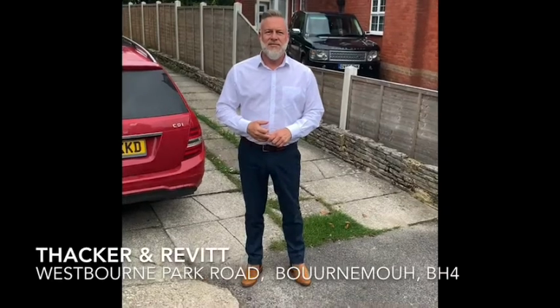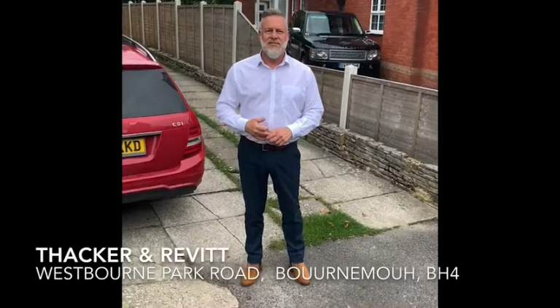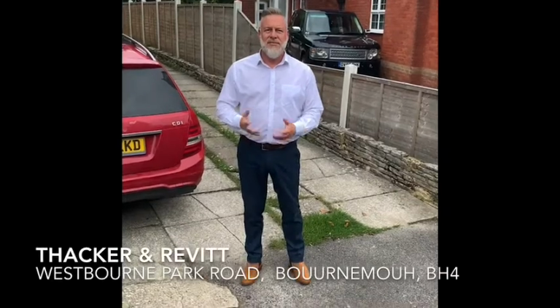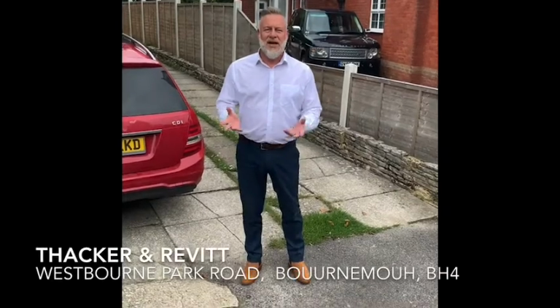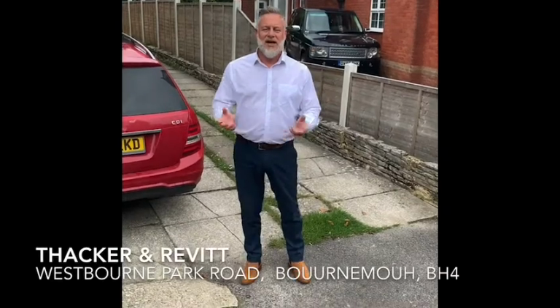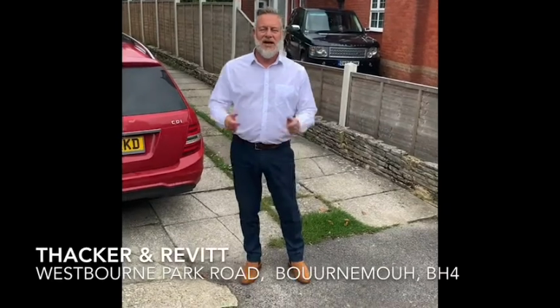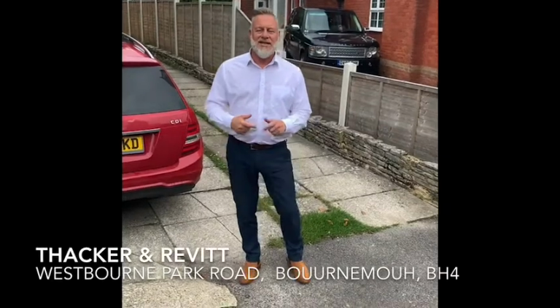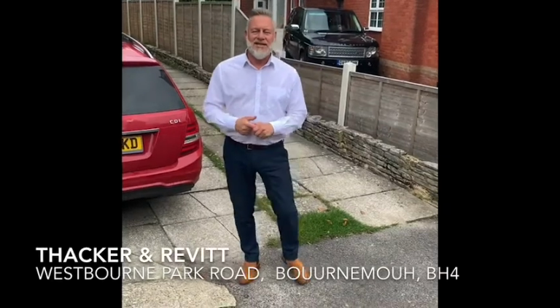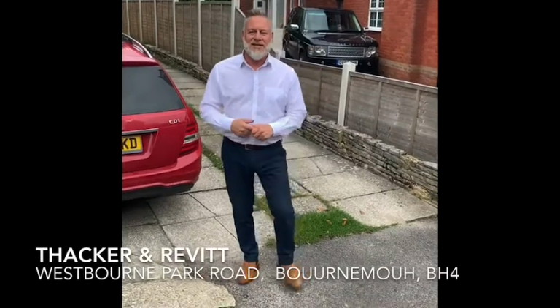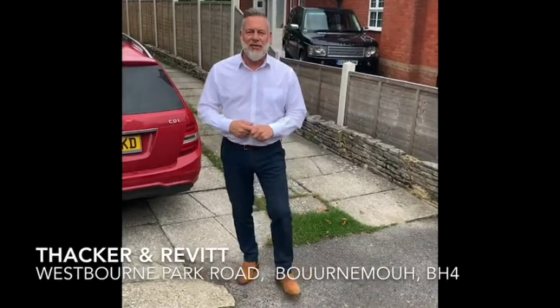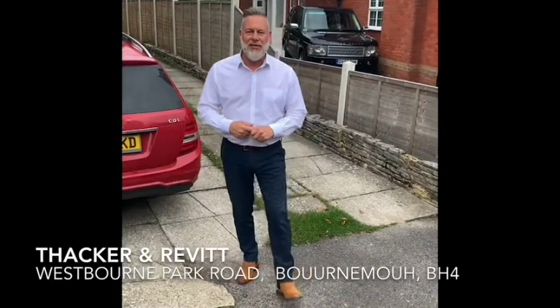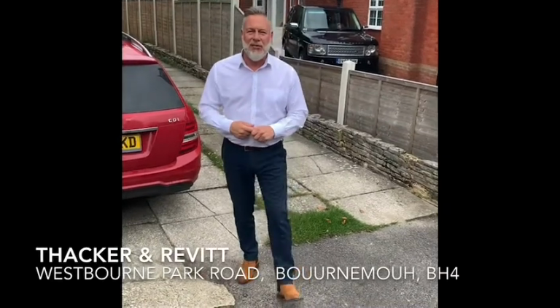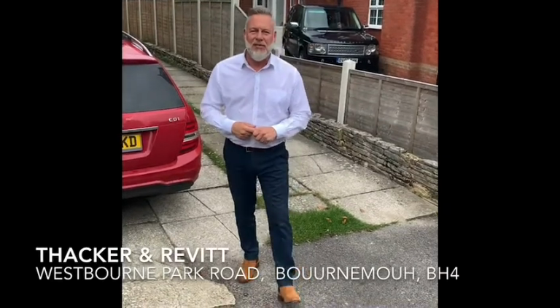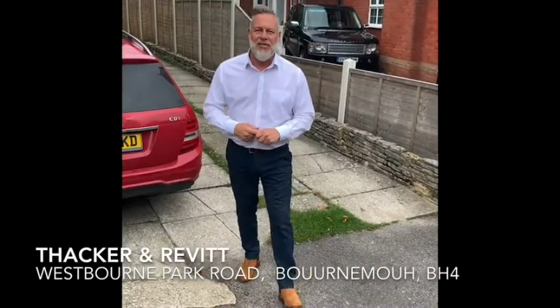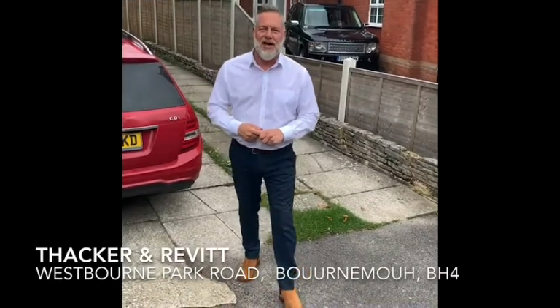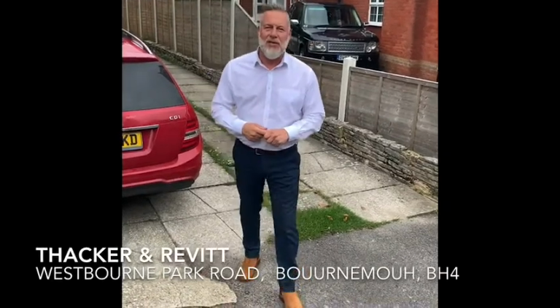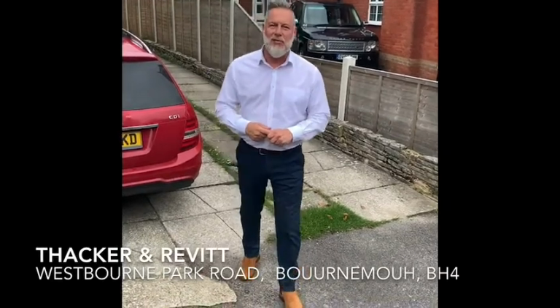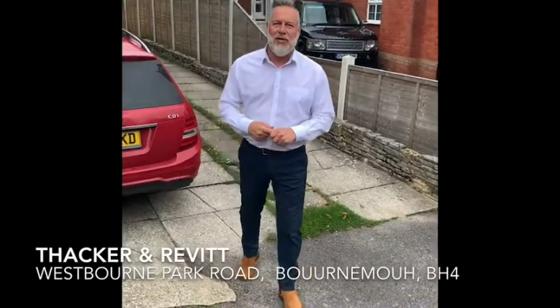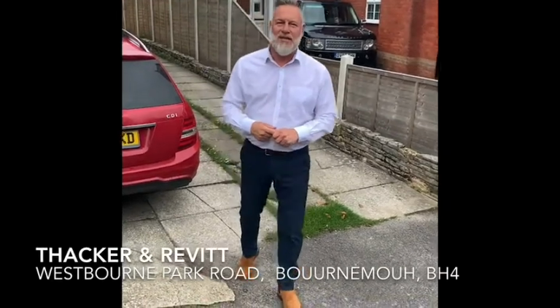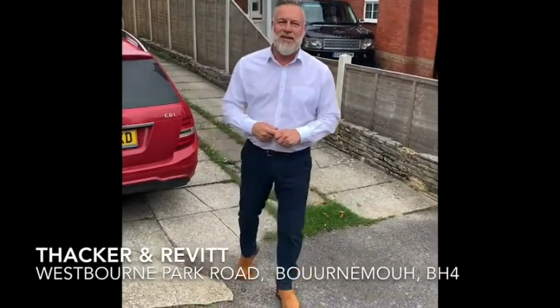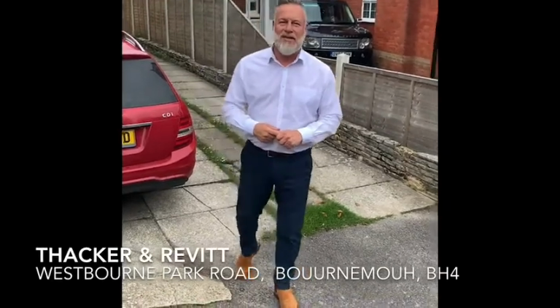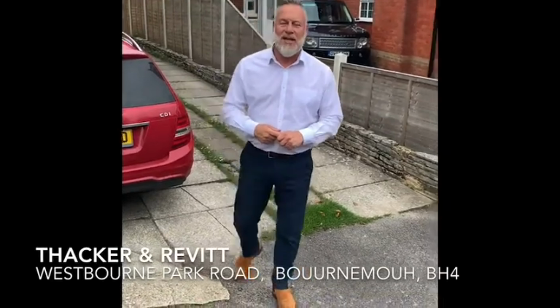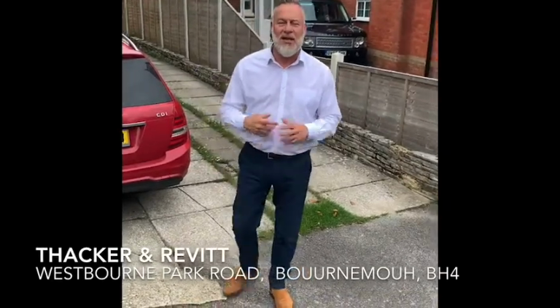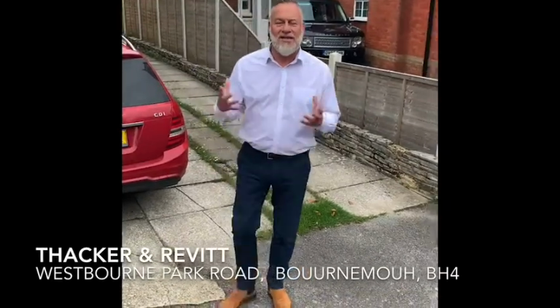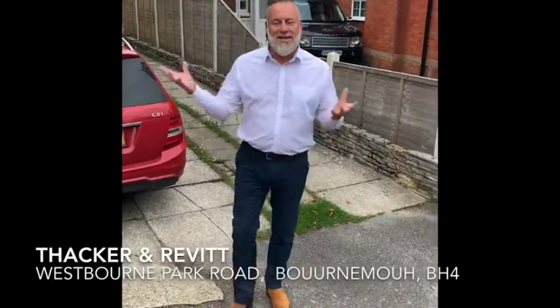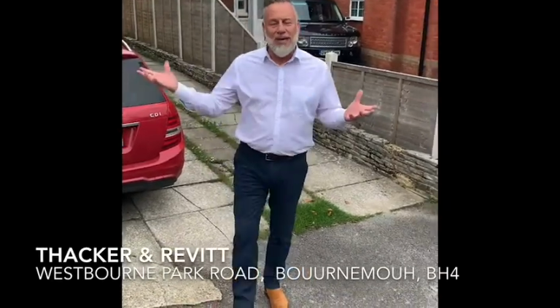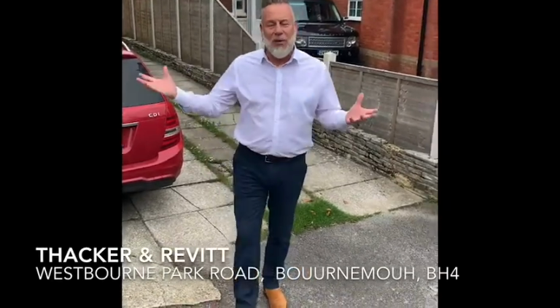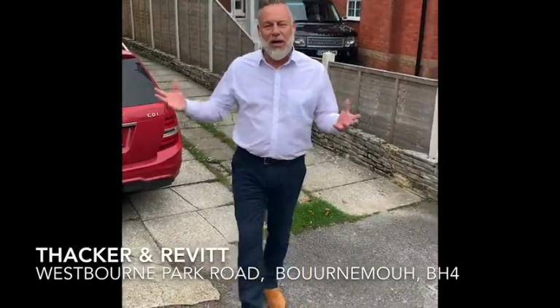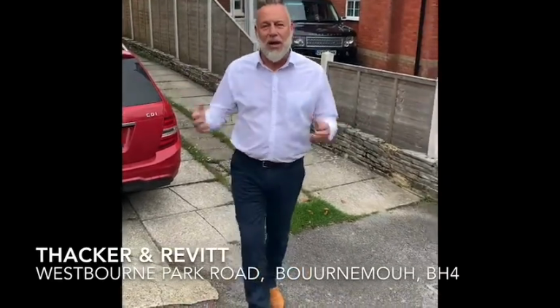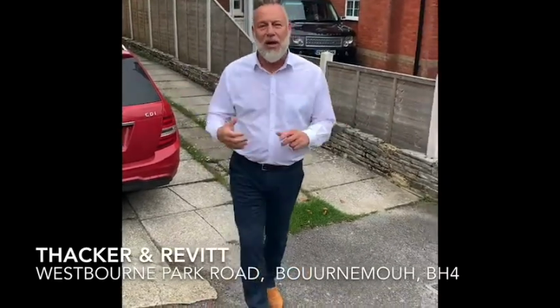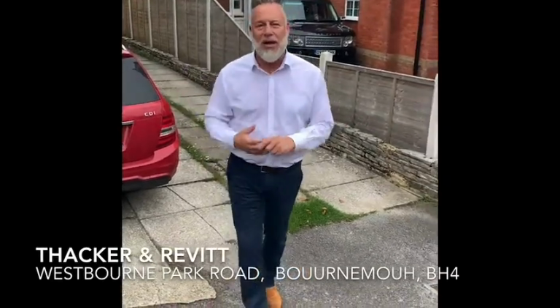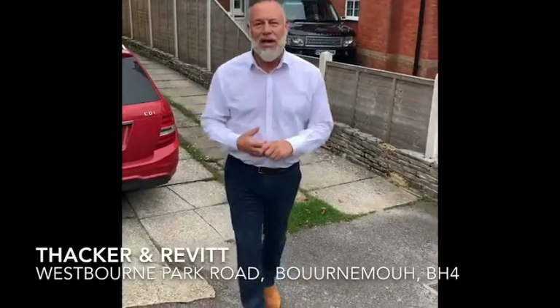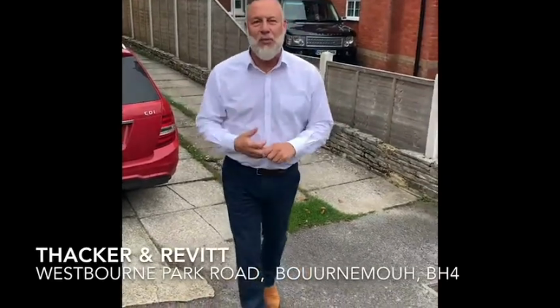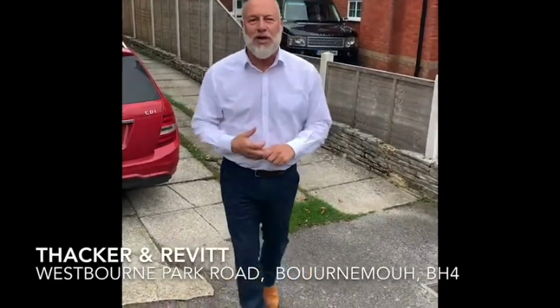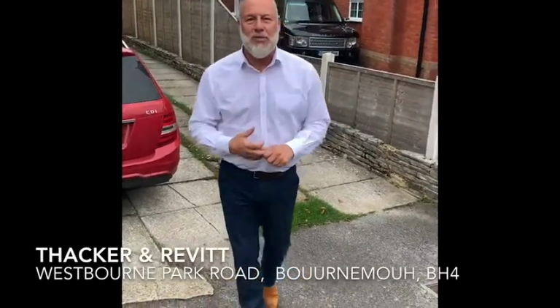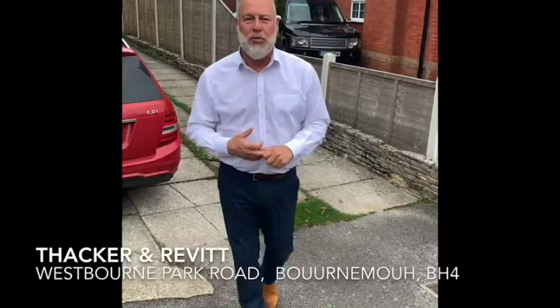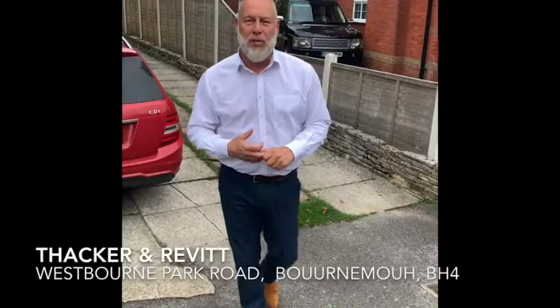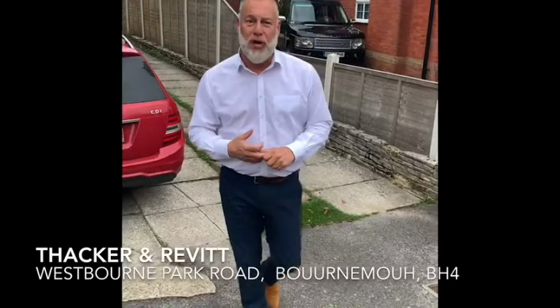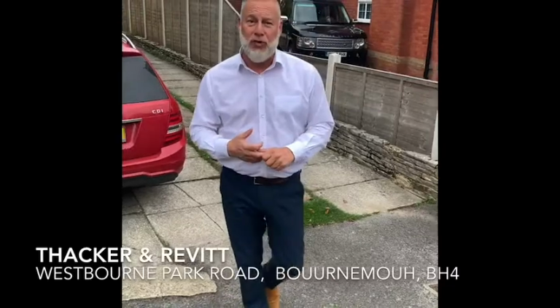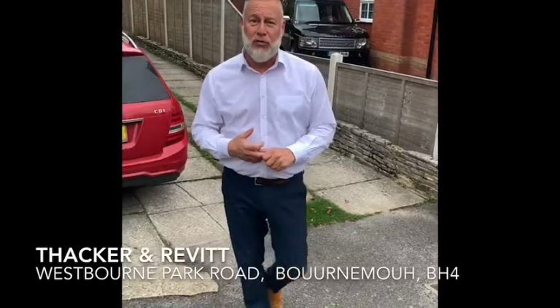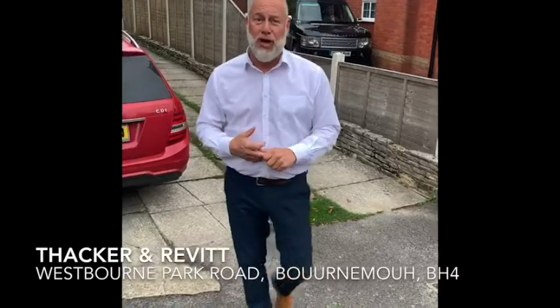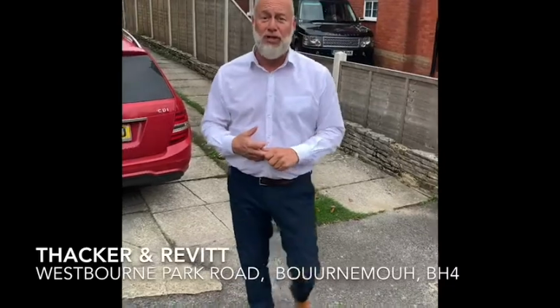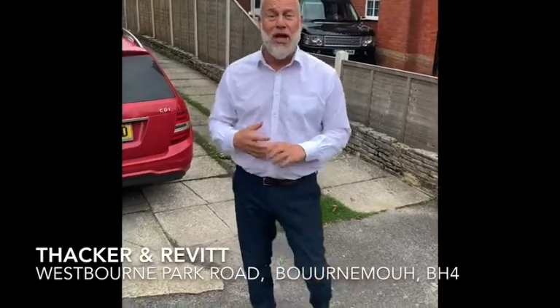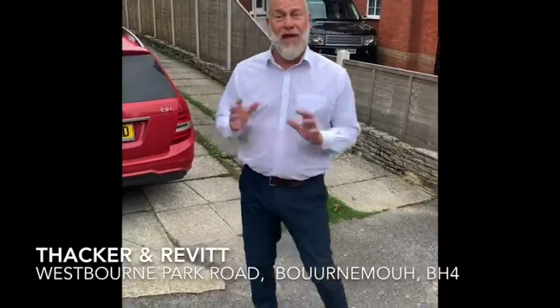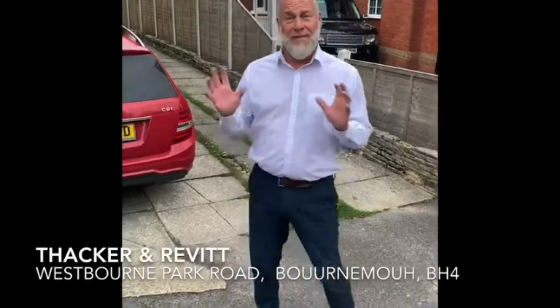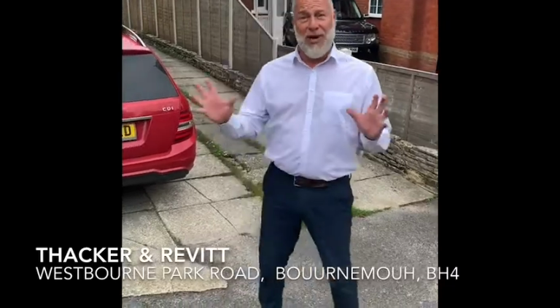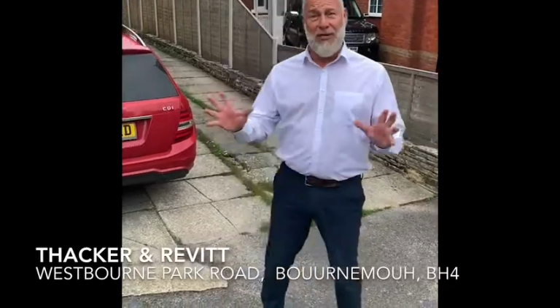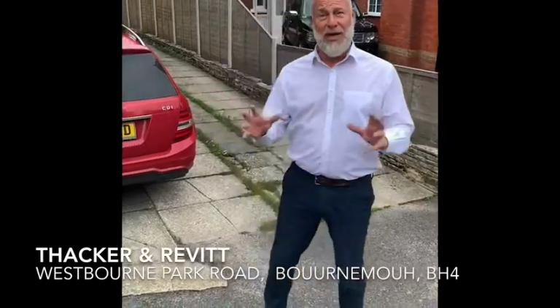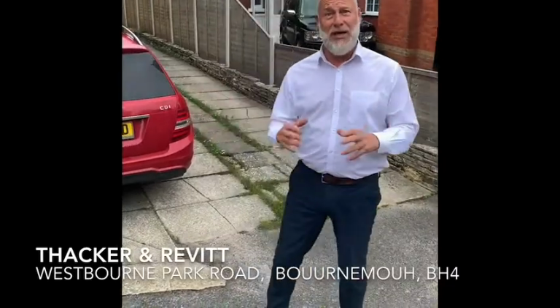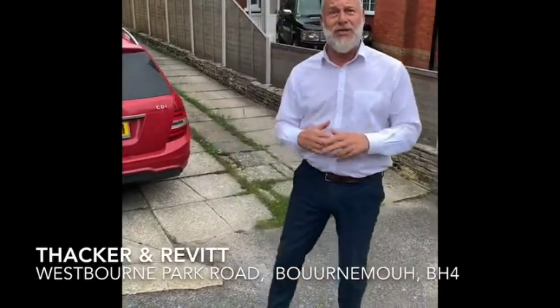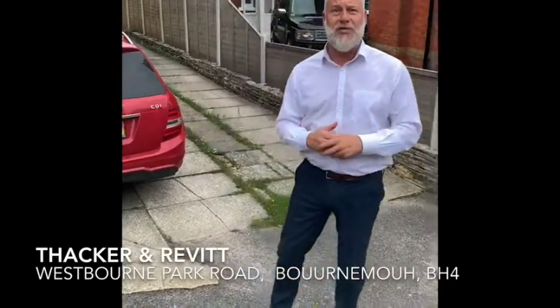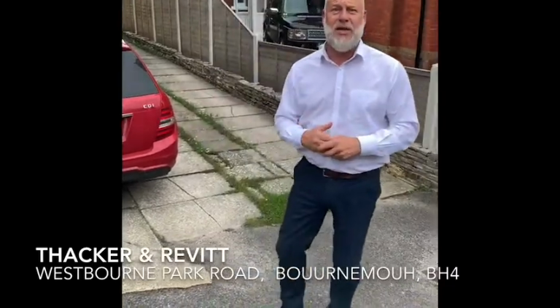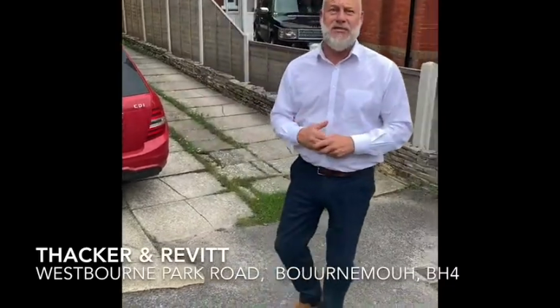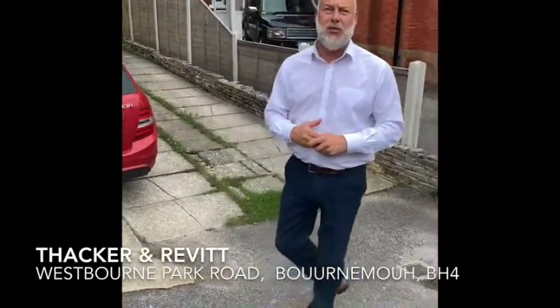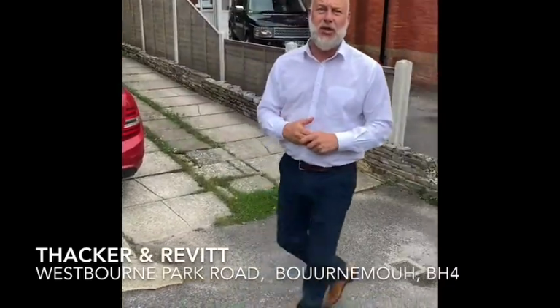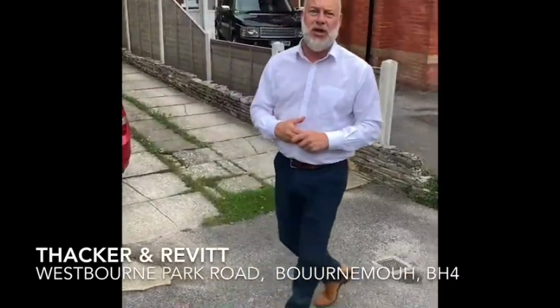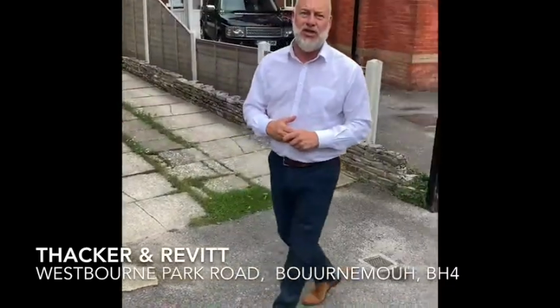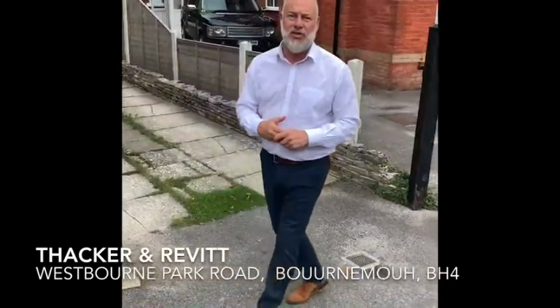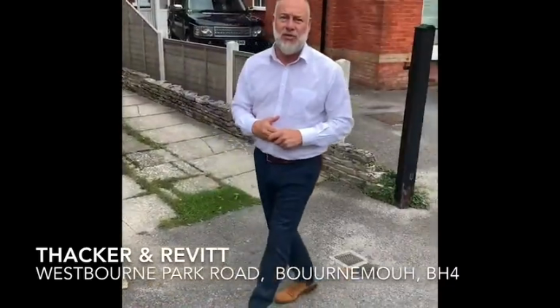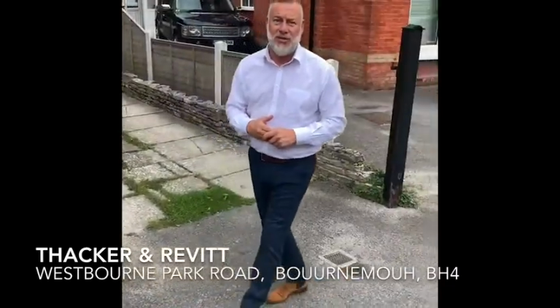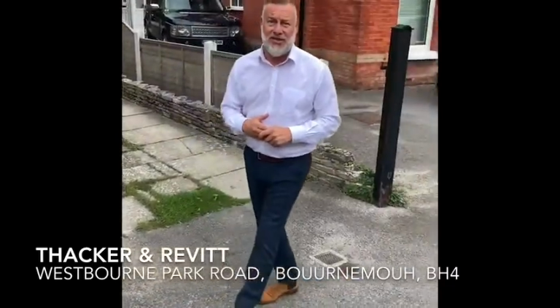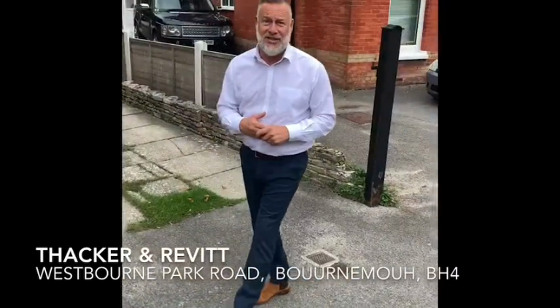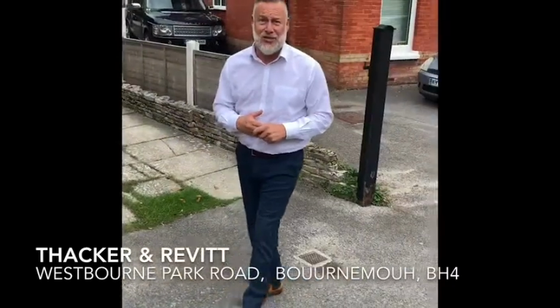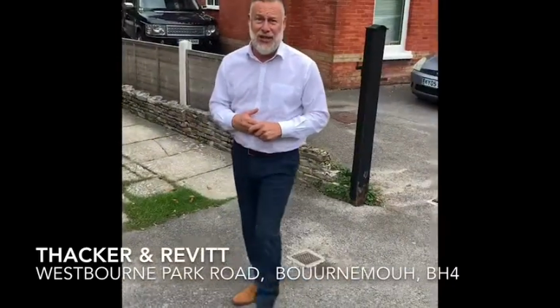Hi guys, it's Terry from Flackhorn Revit. Today we are in Westbourne Park Road, very close to Westbourne High Street, which is great.